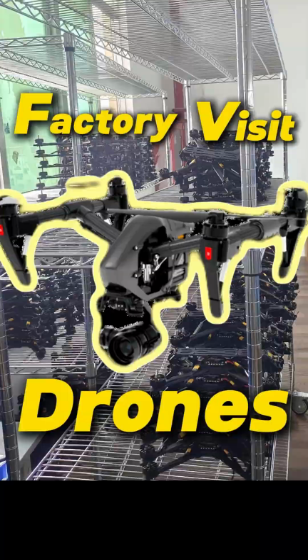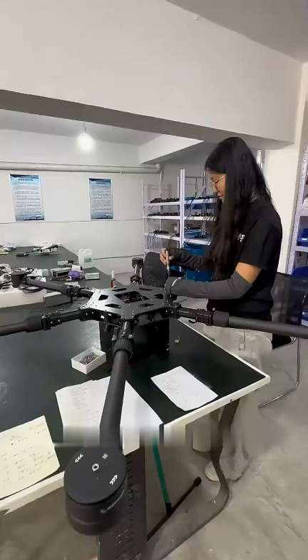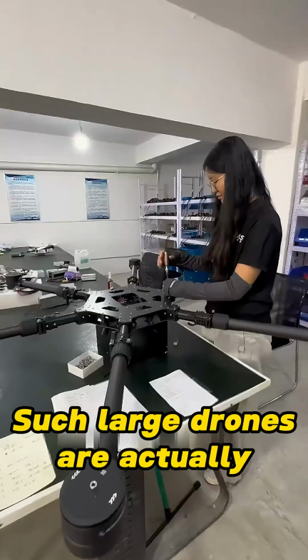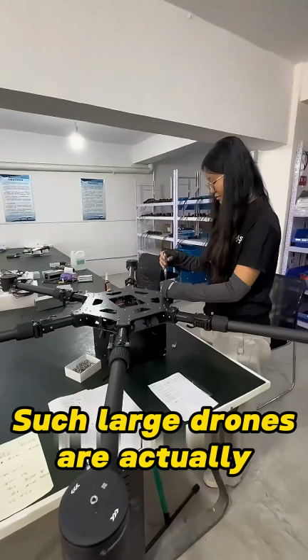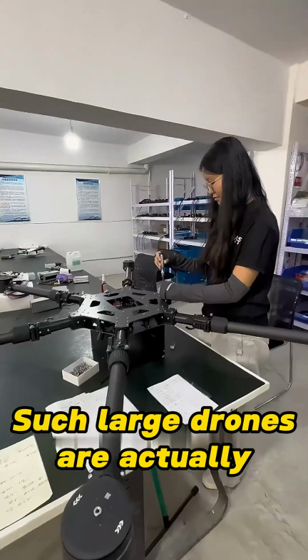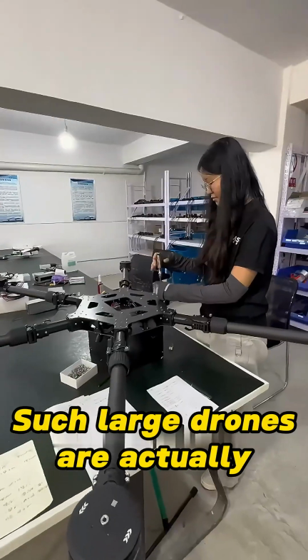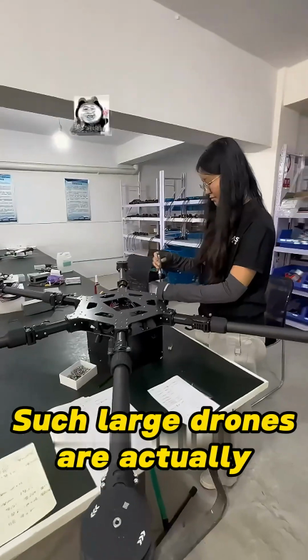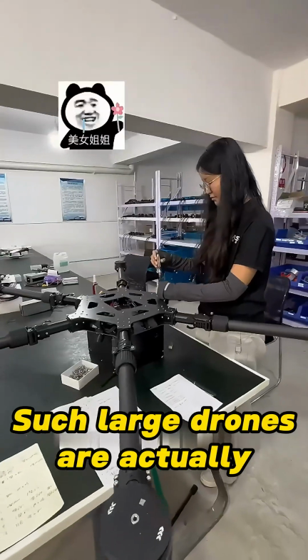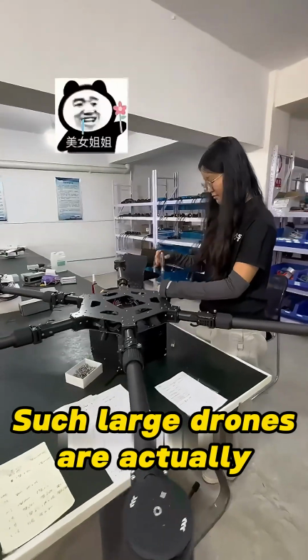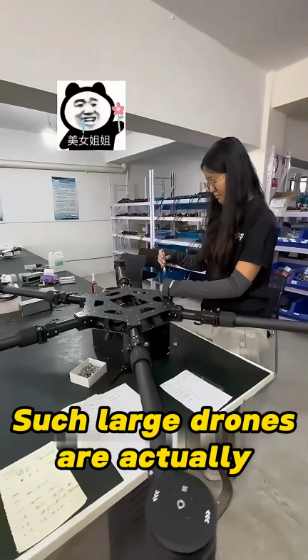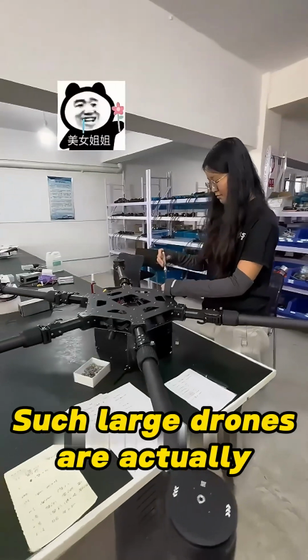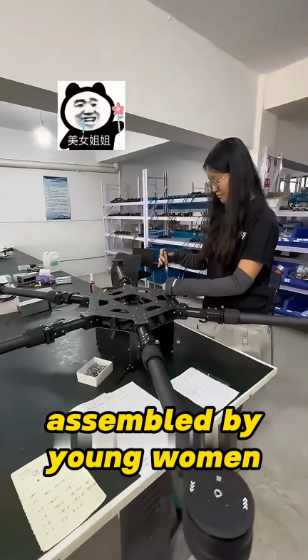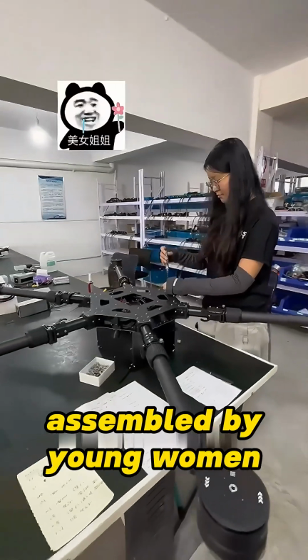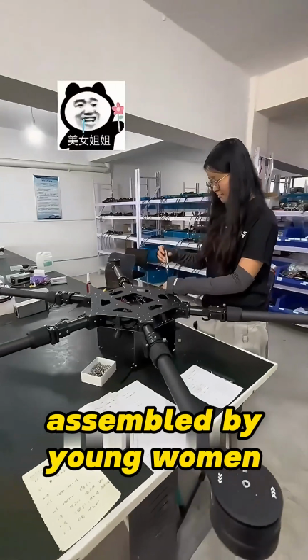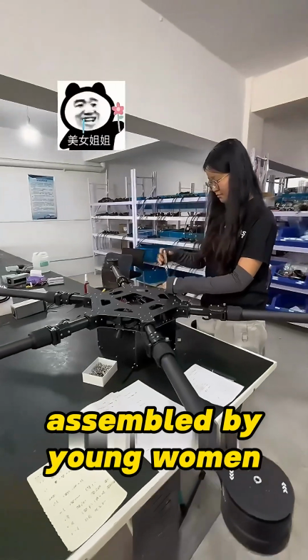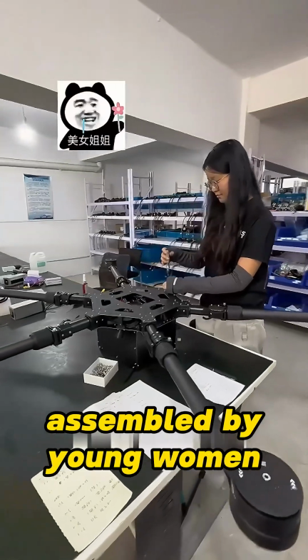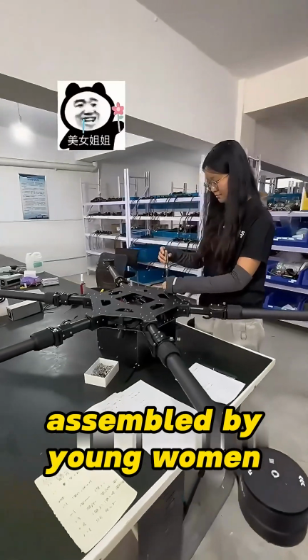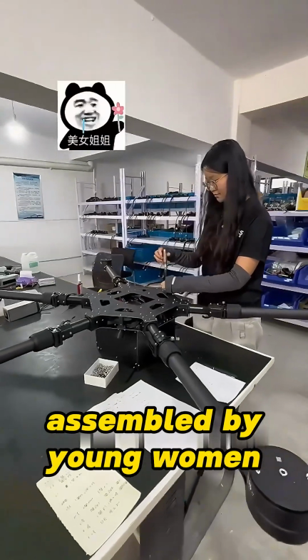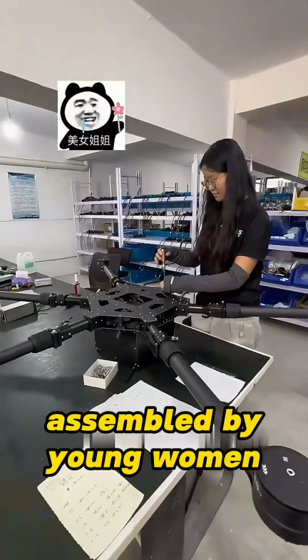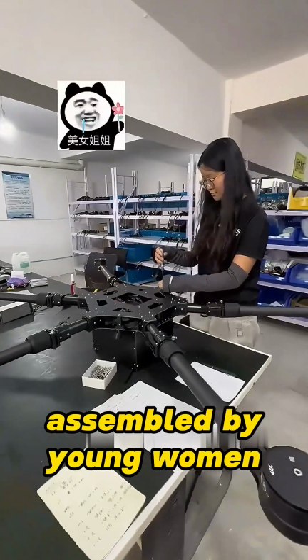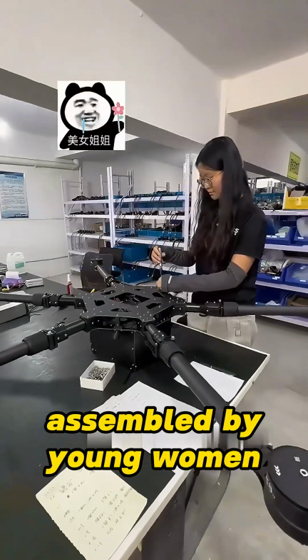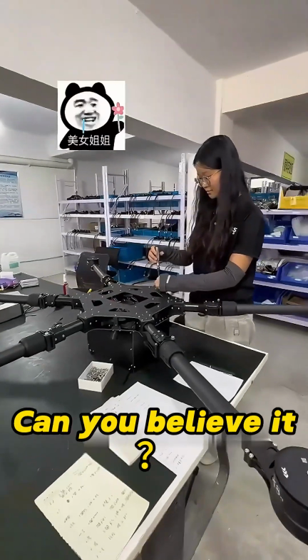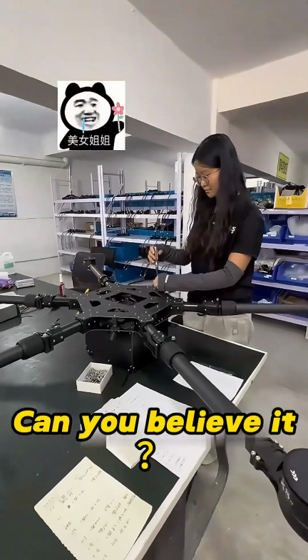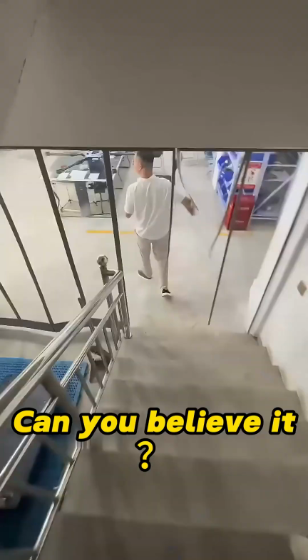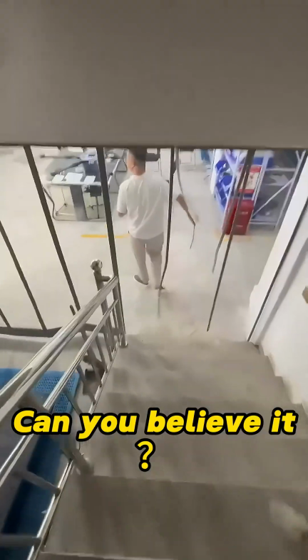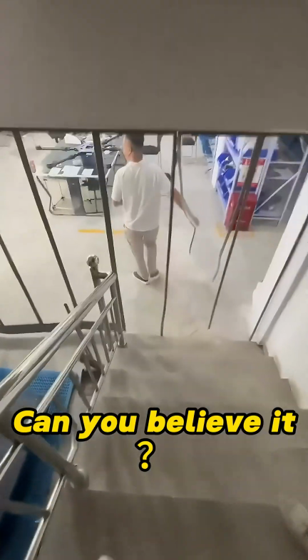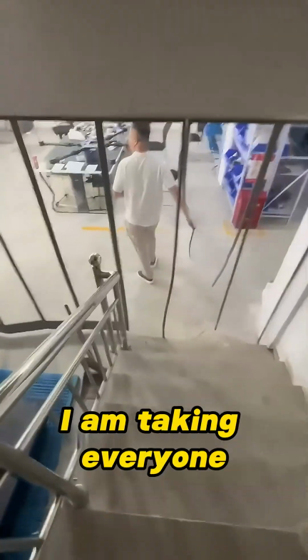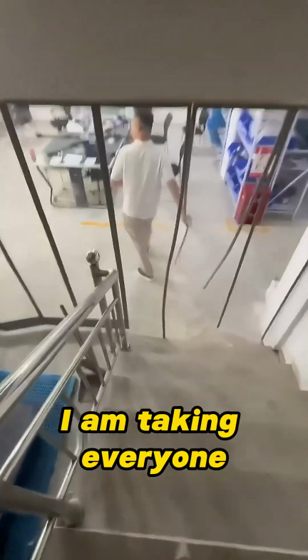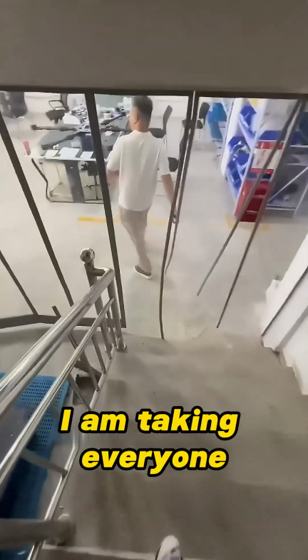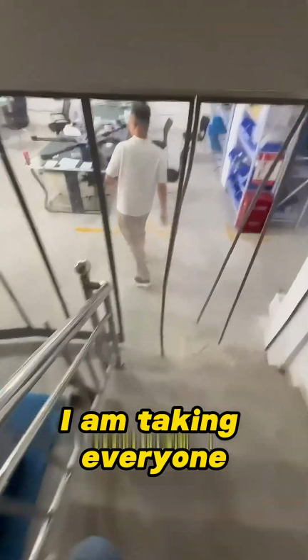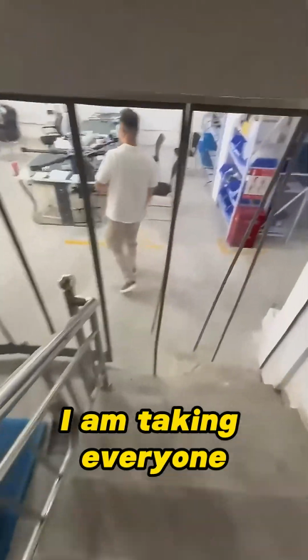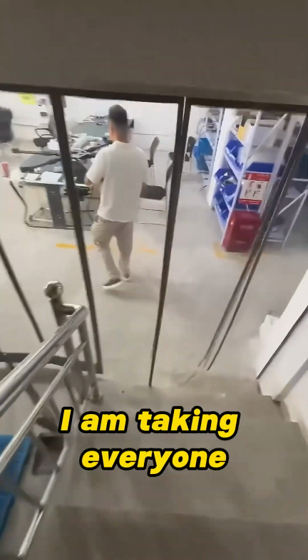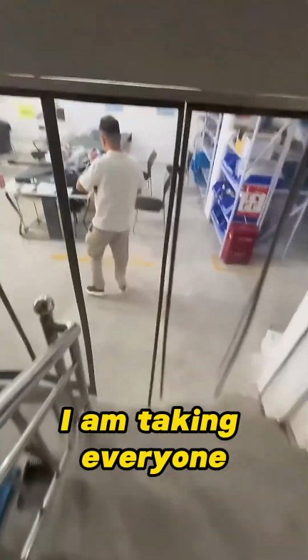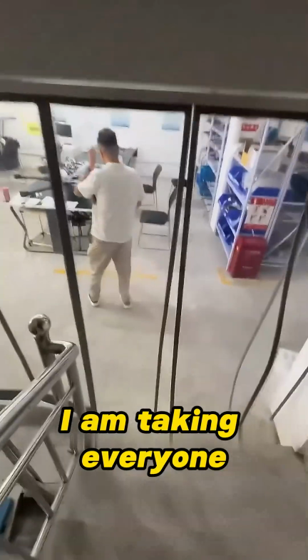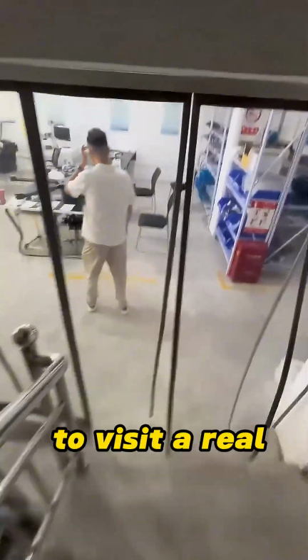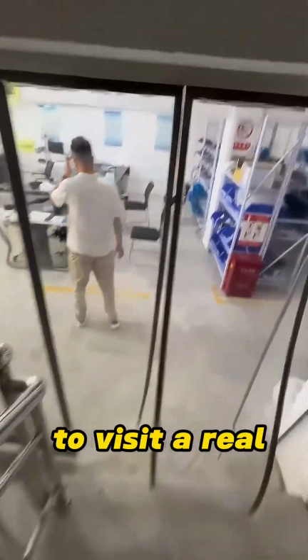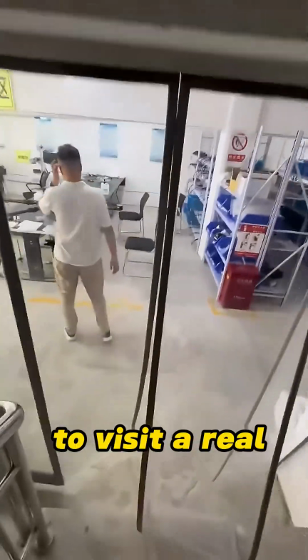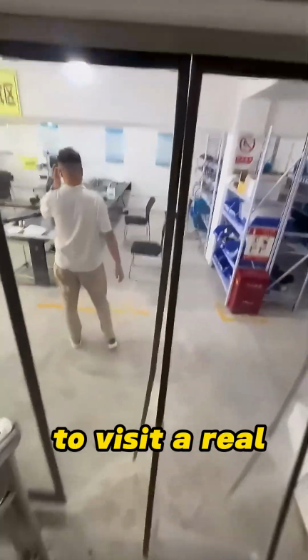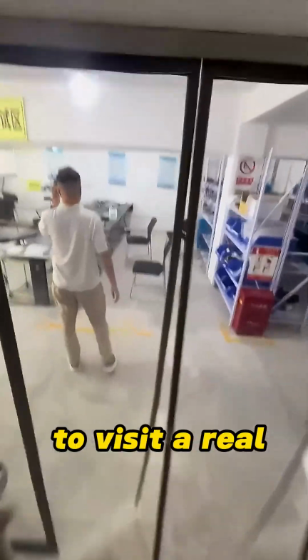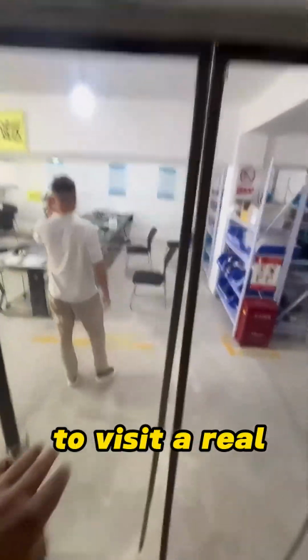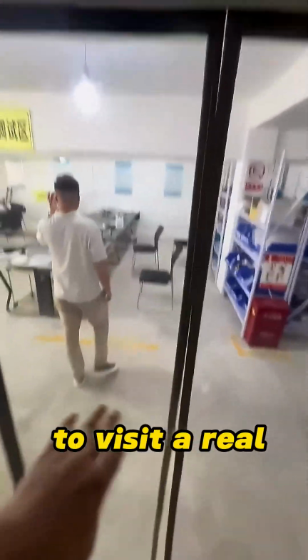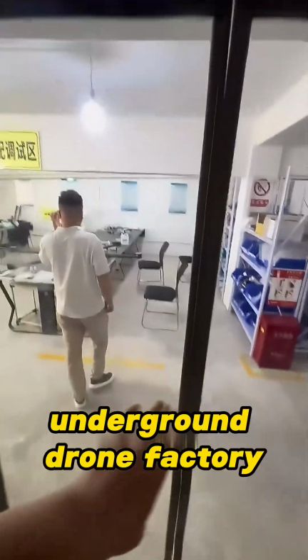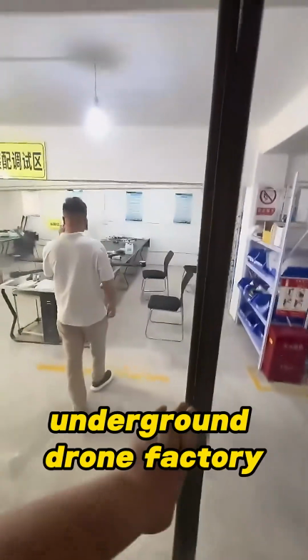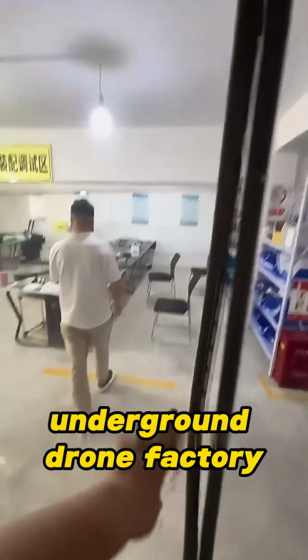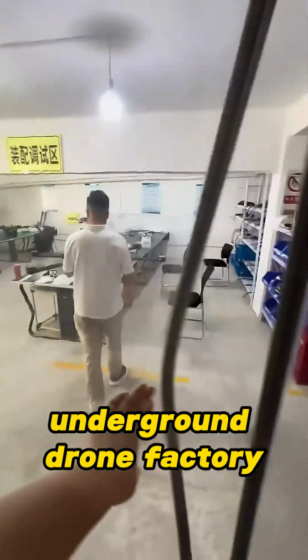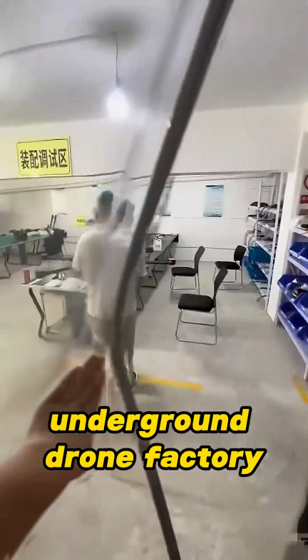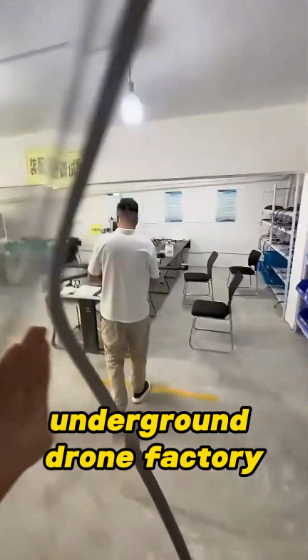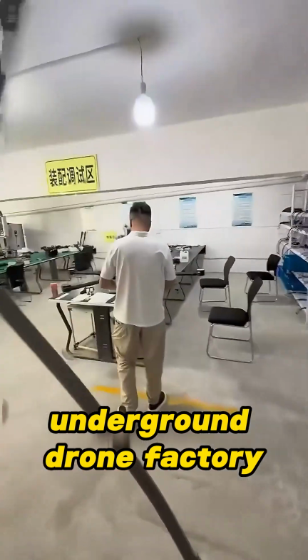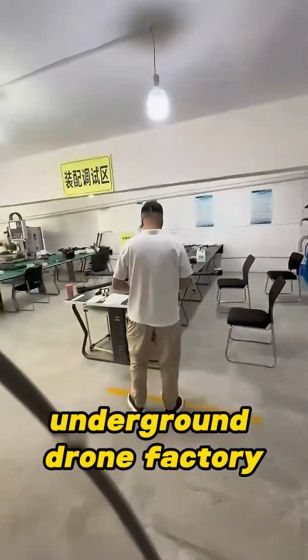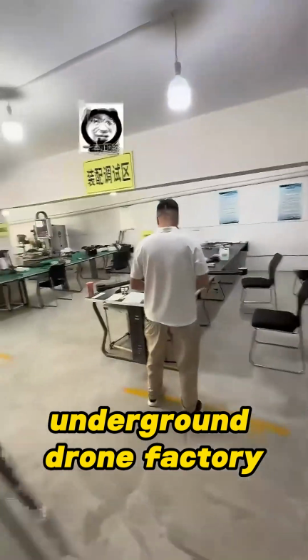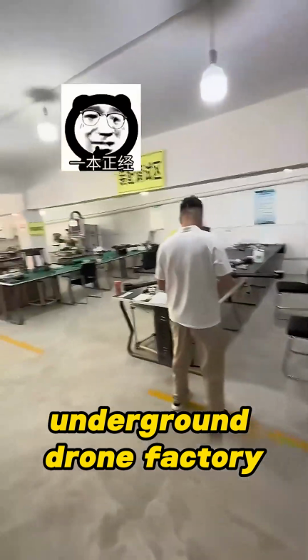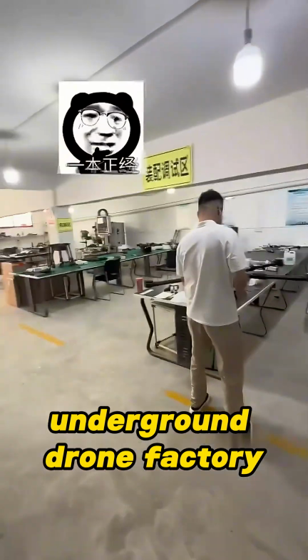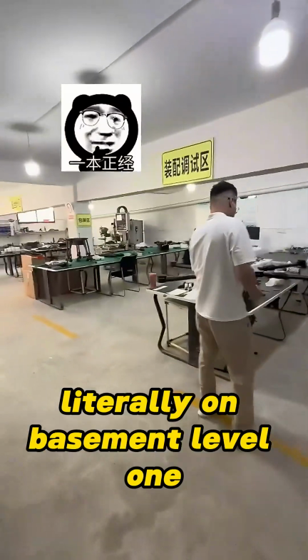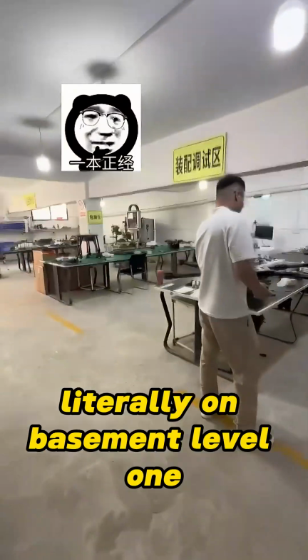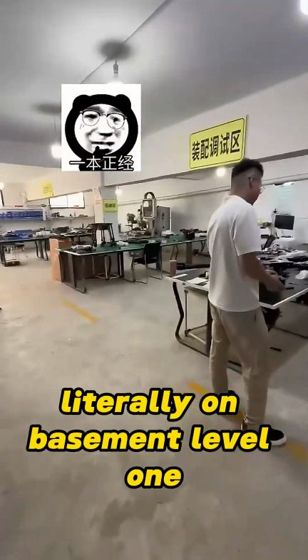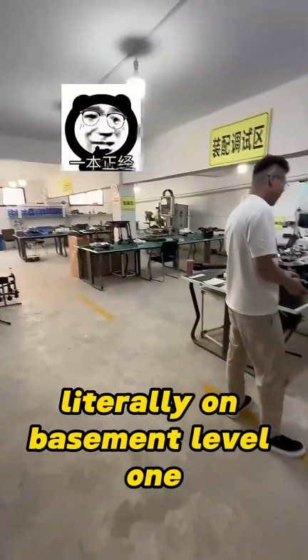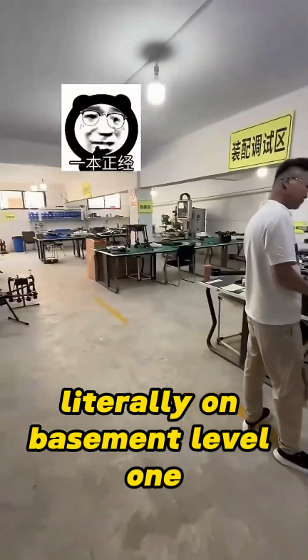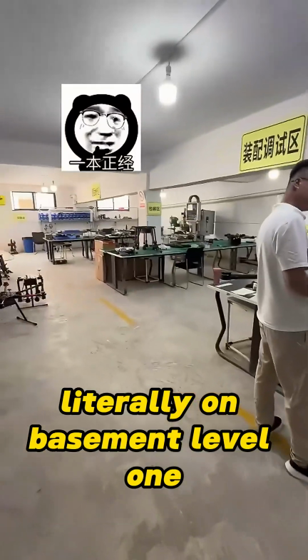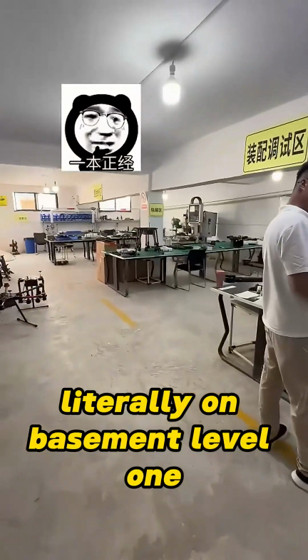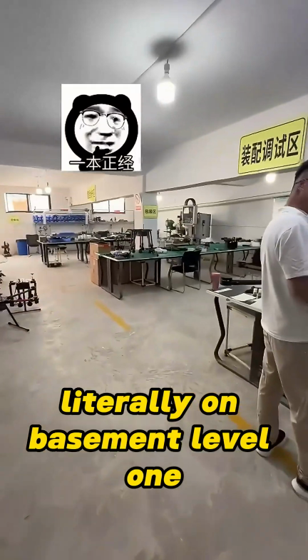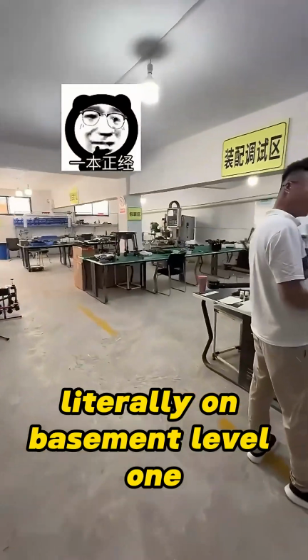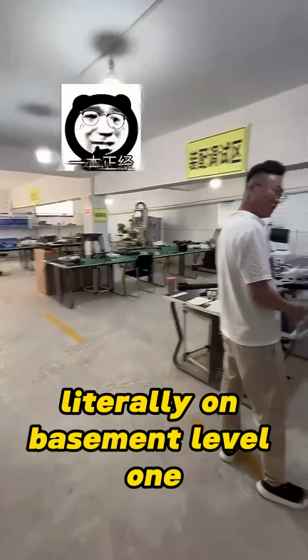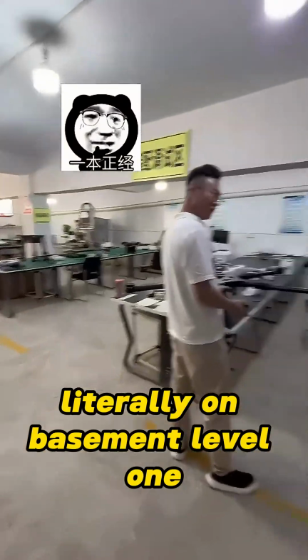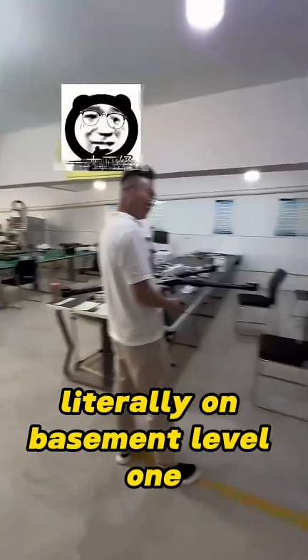Such large drones are actually assembled by young women, can you believe it? I am taking everyone to visit a real underground drone factory, literally on basement level one.